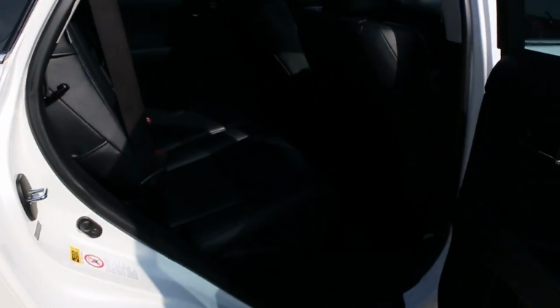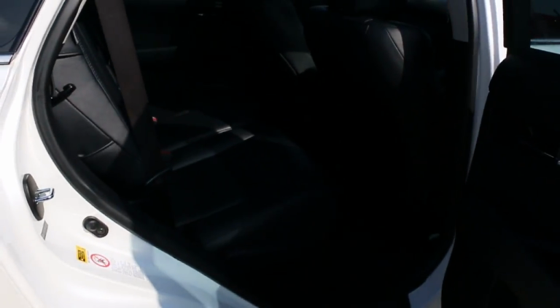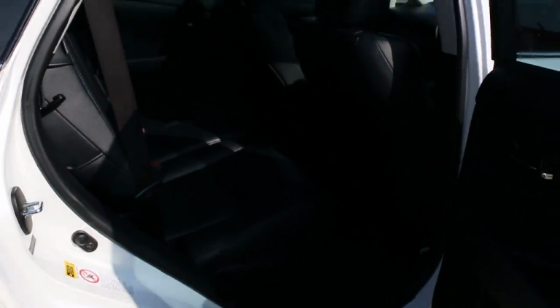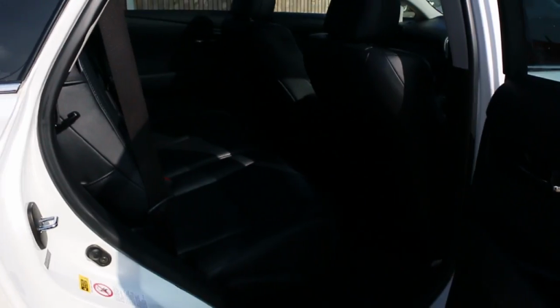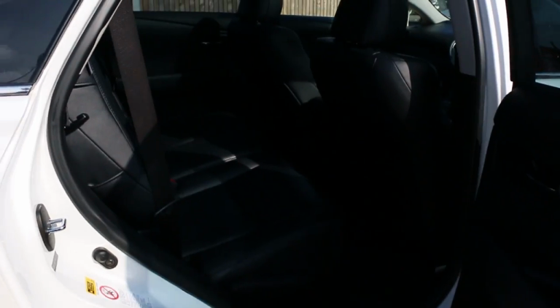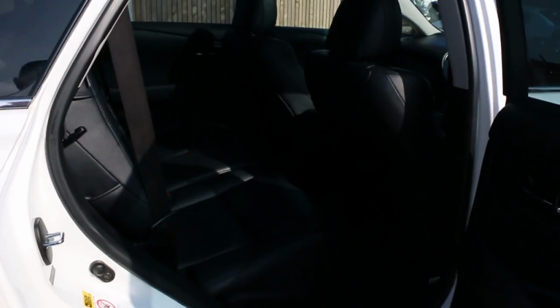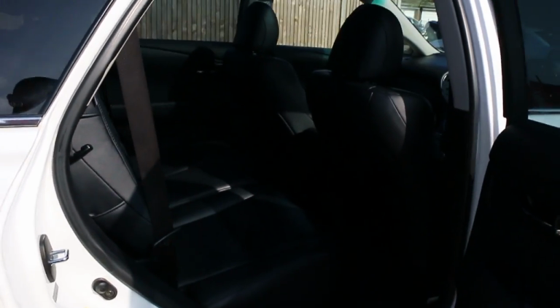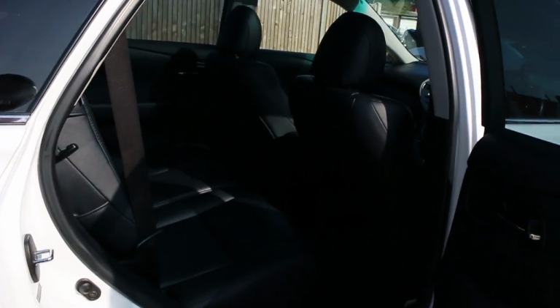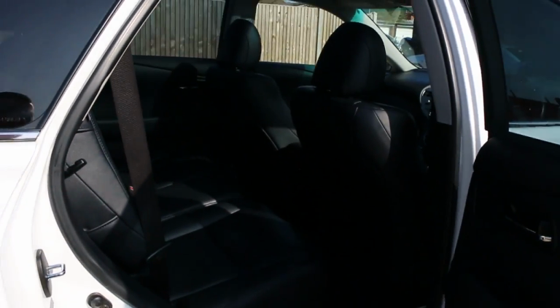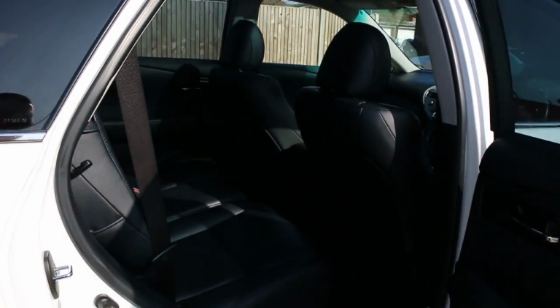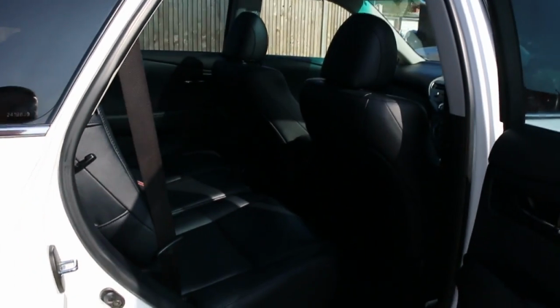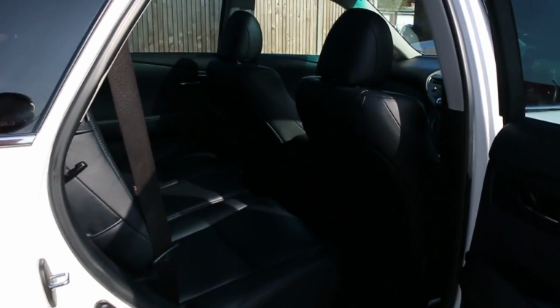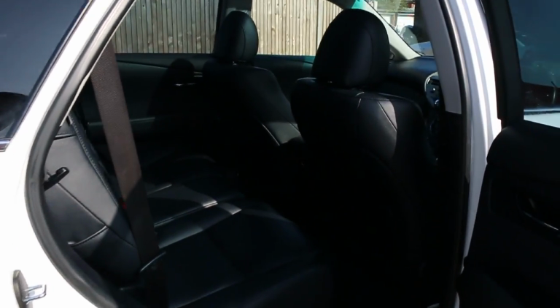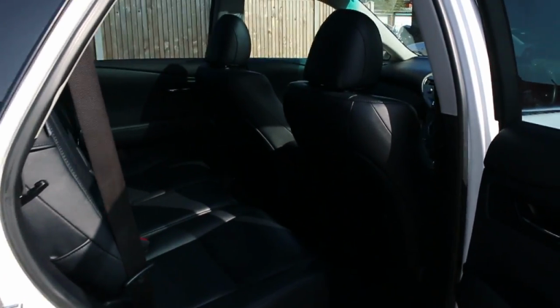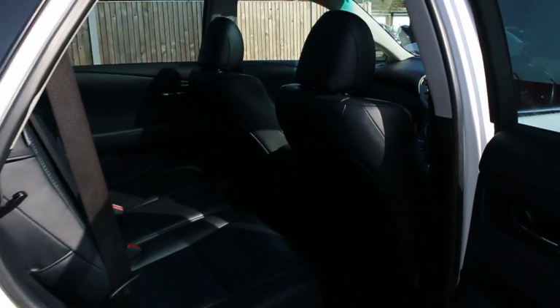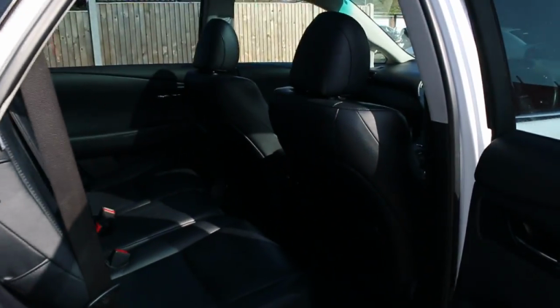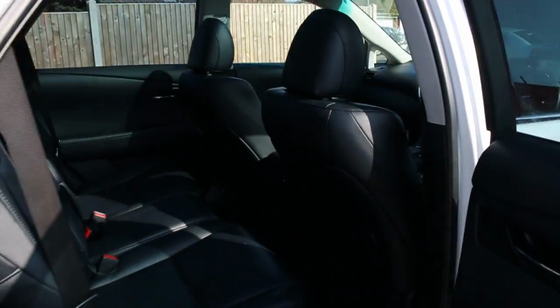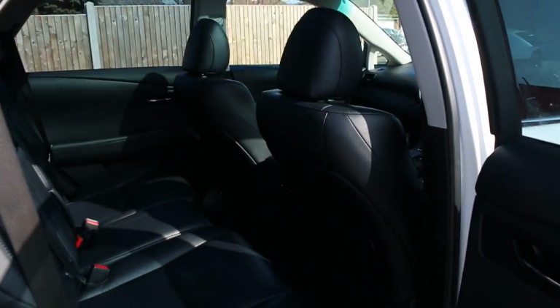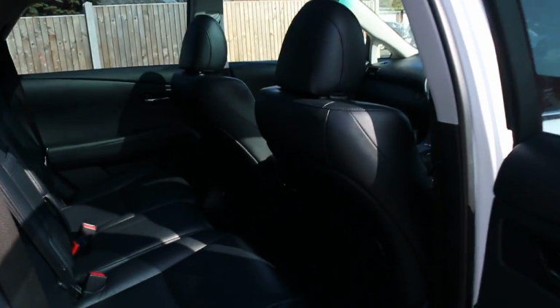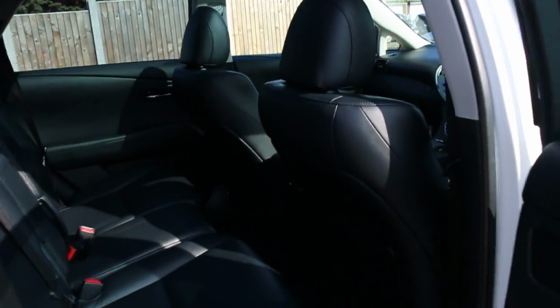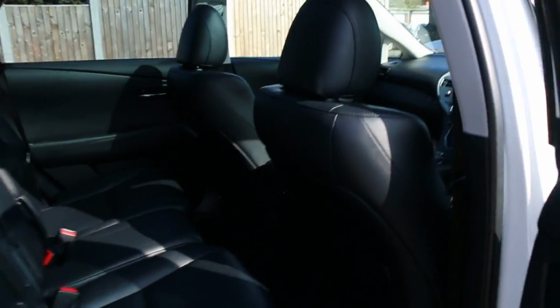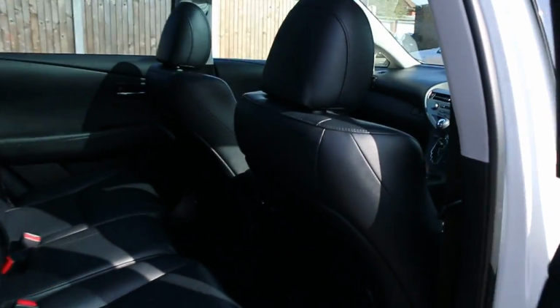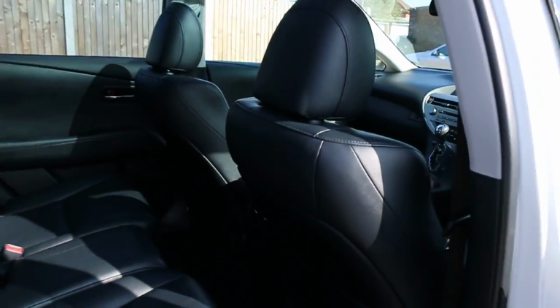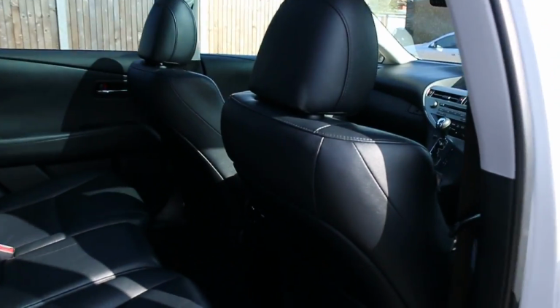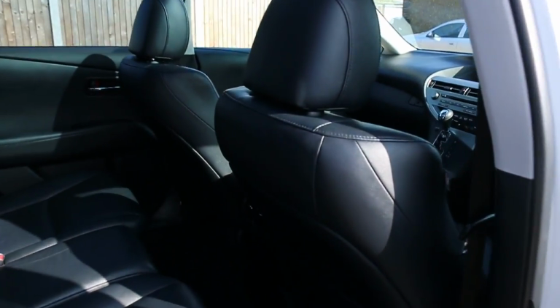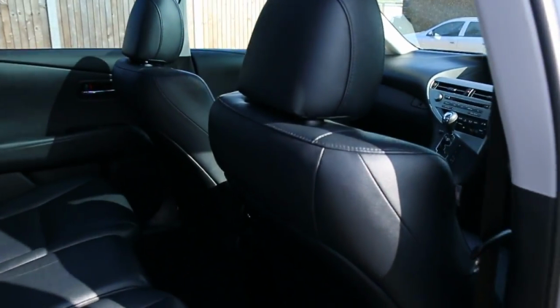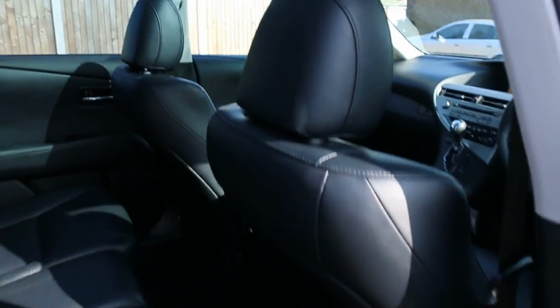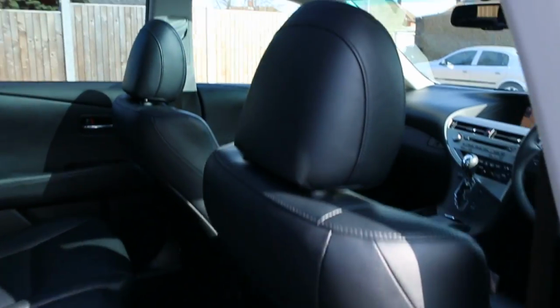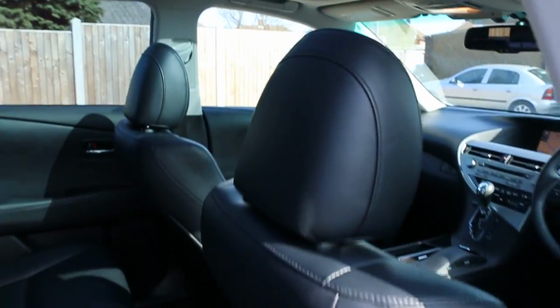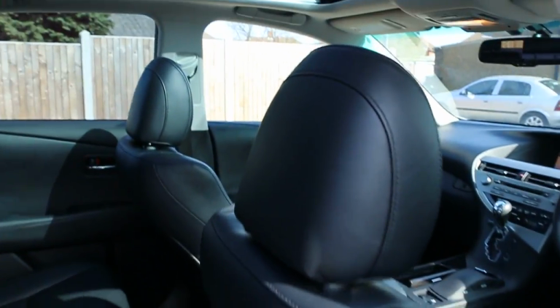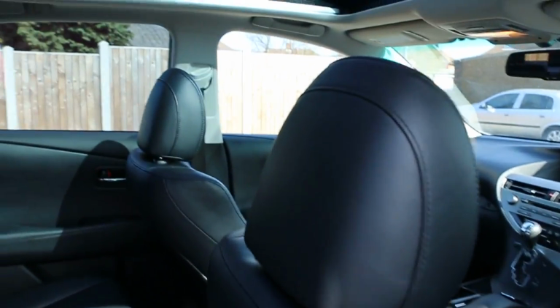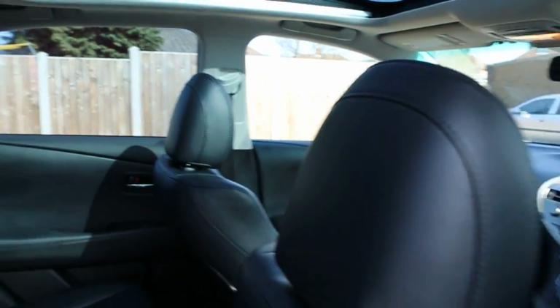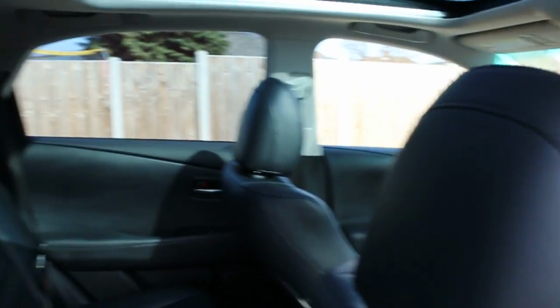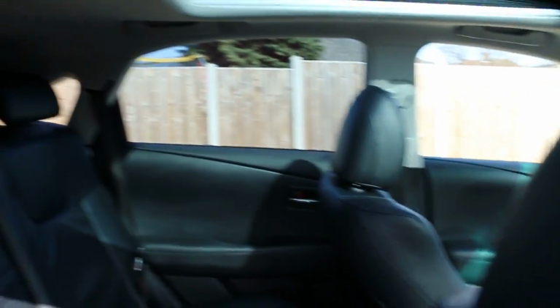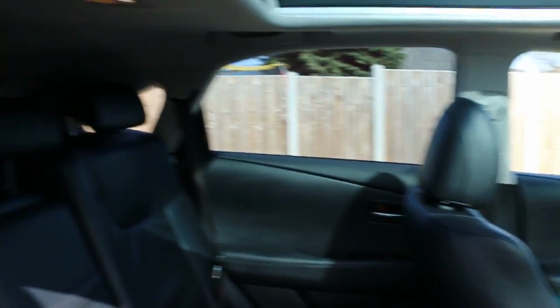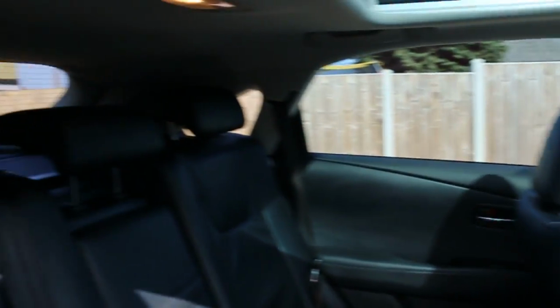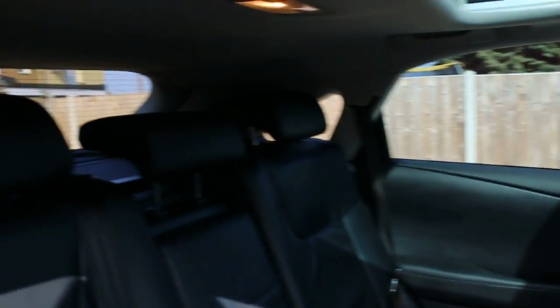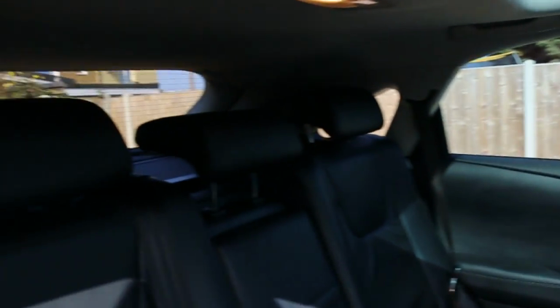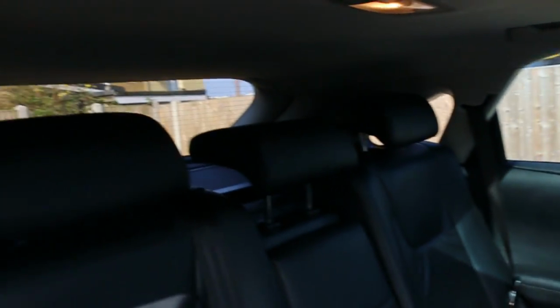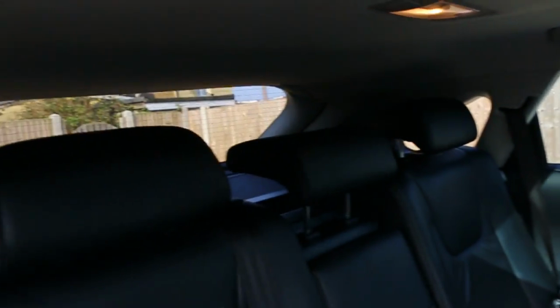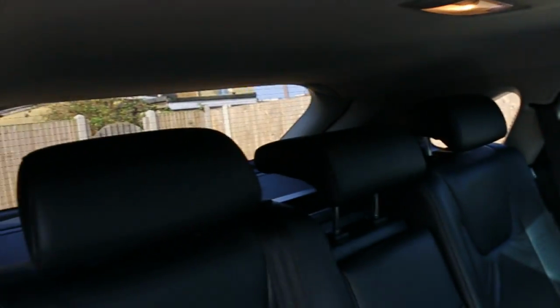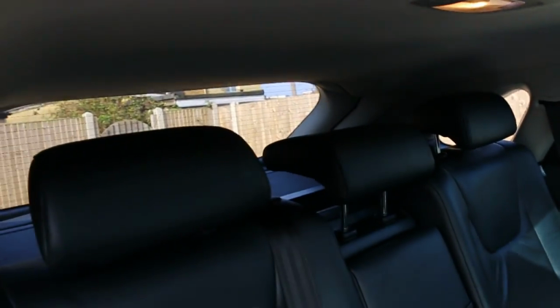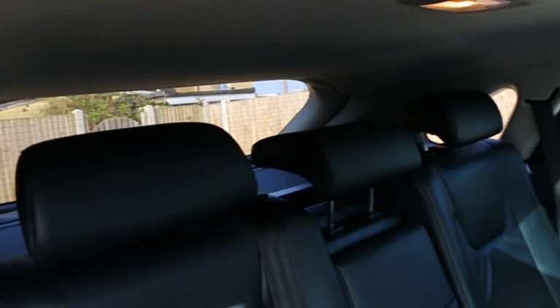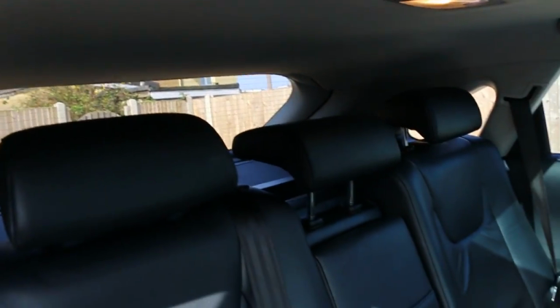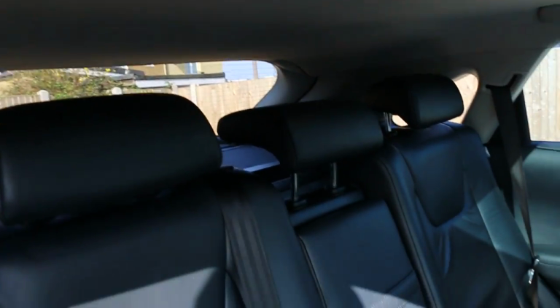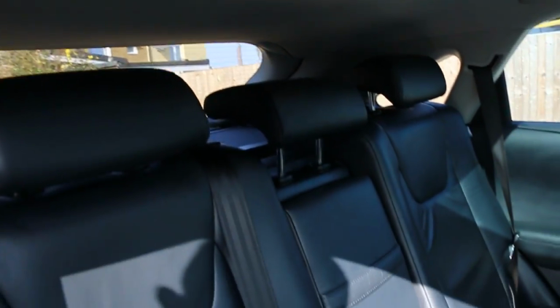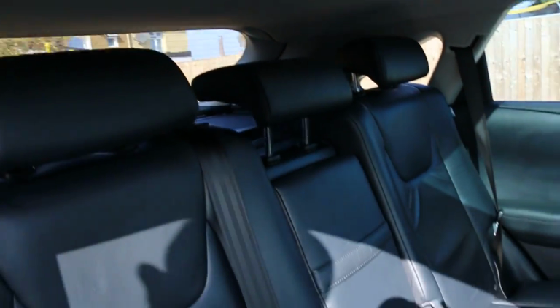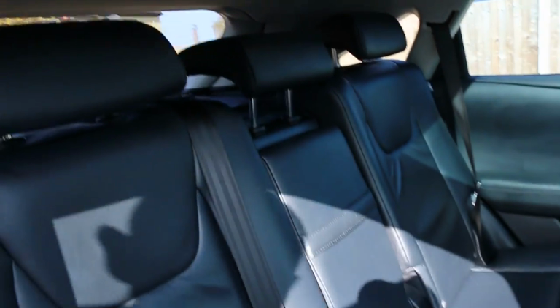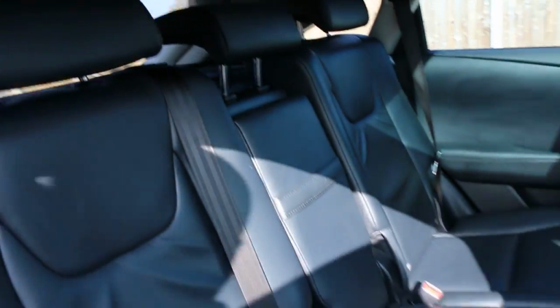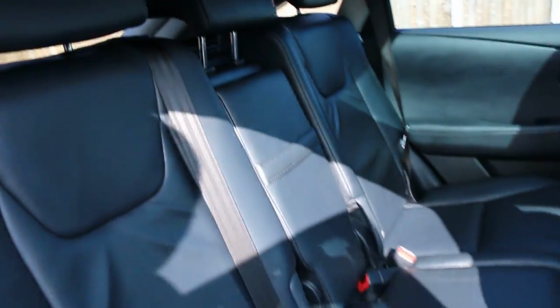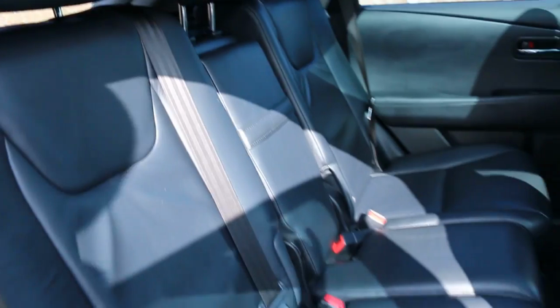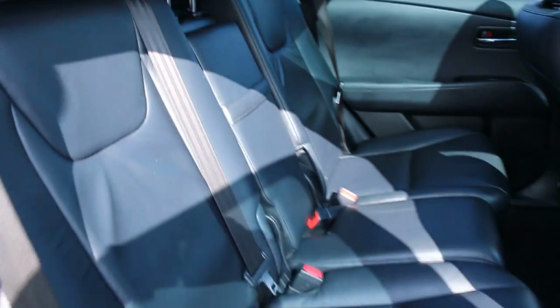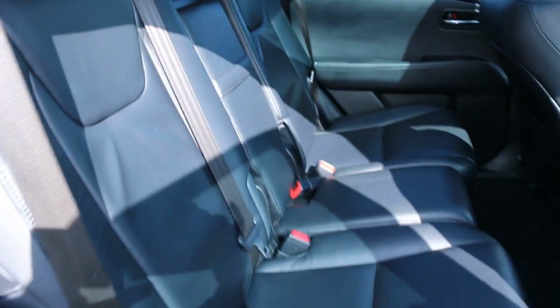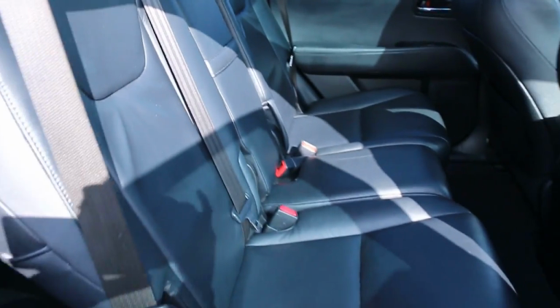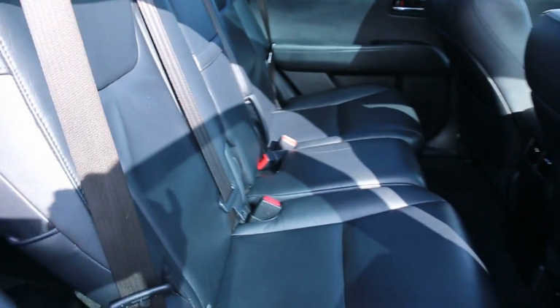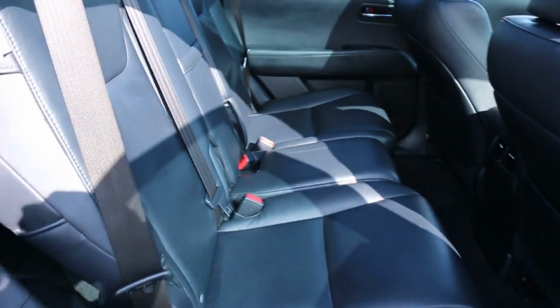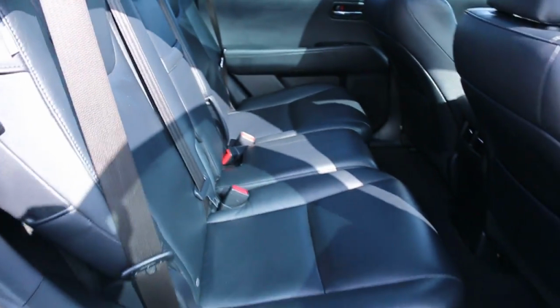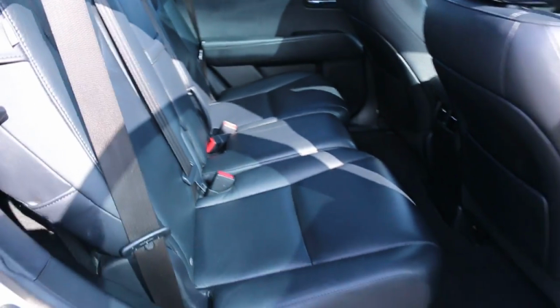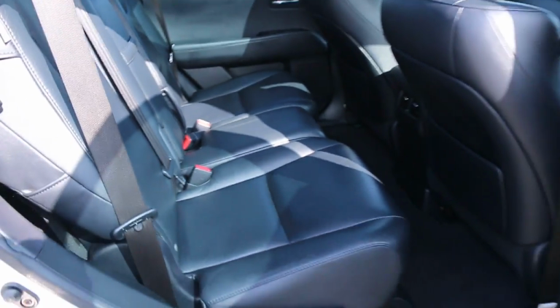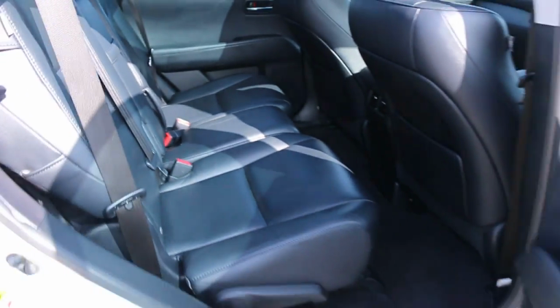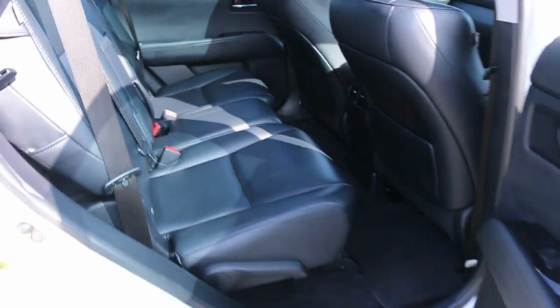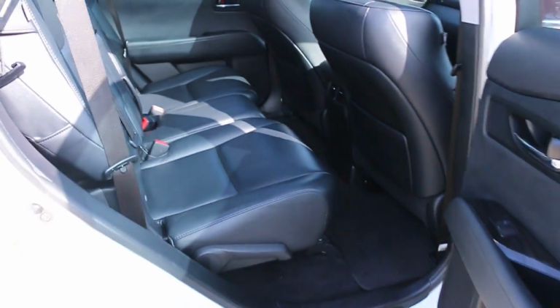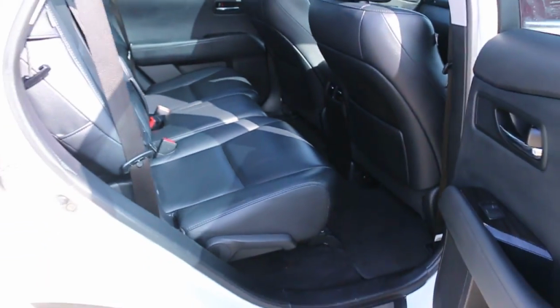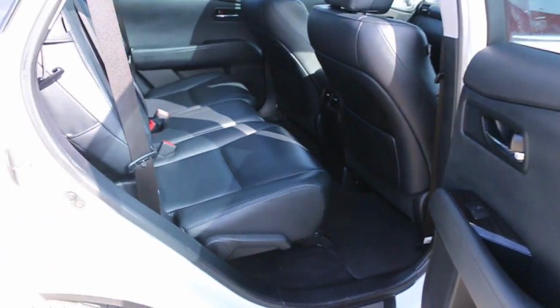Full black leather interior. It's got sides and front airbags, five headrests, ISOFIX, and child seat preparation.